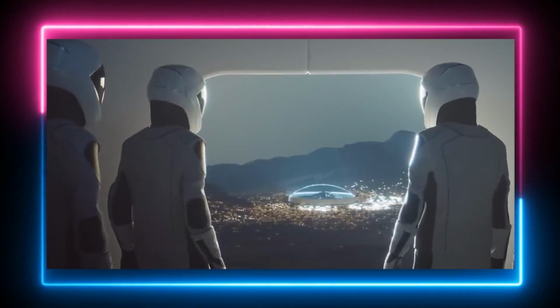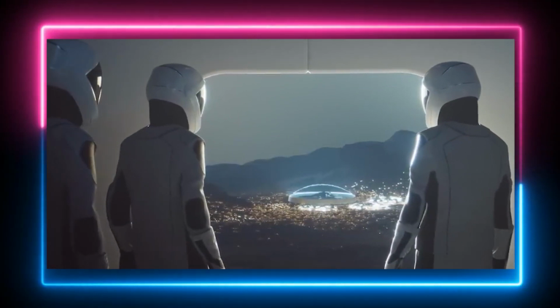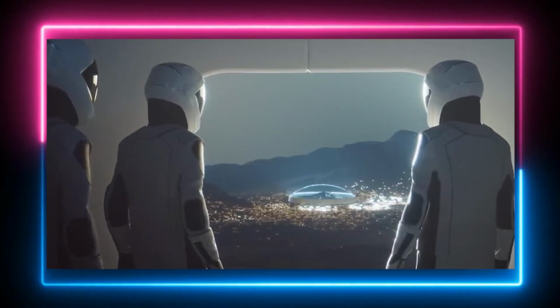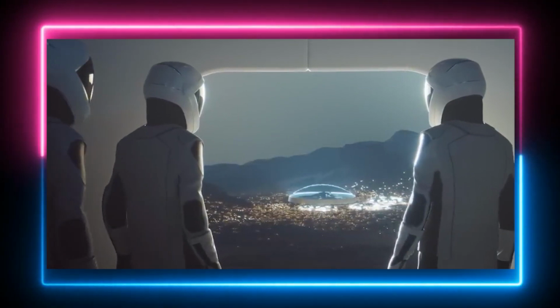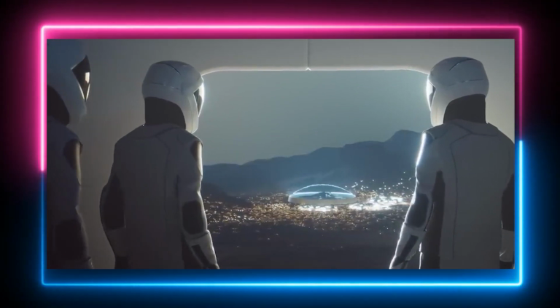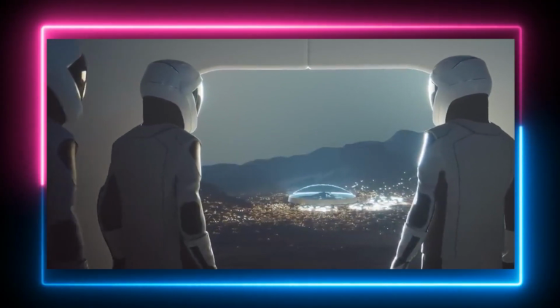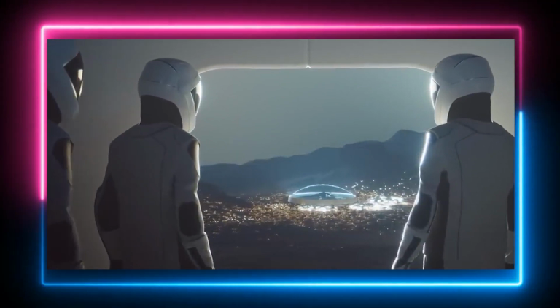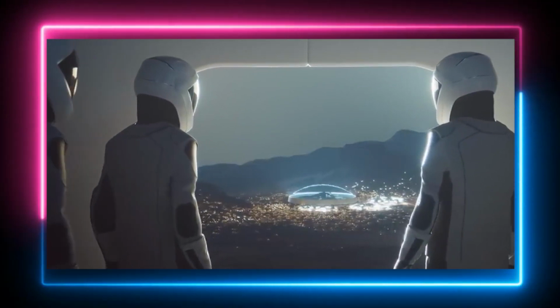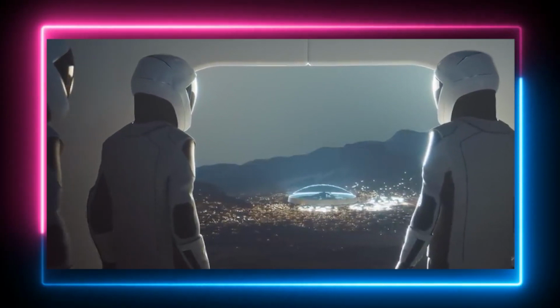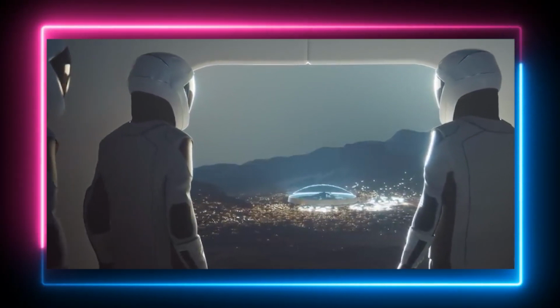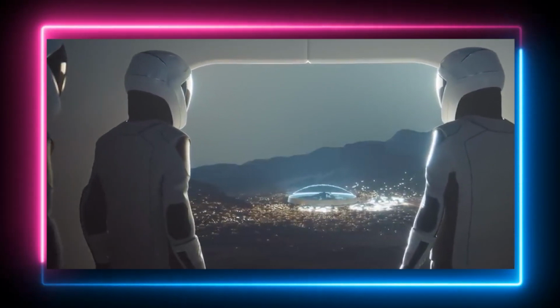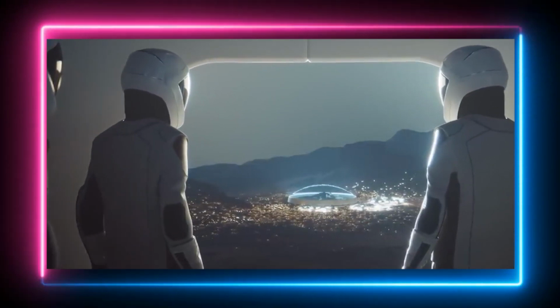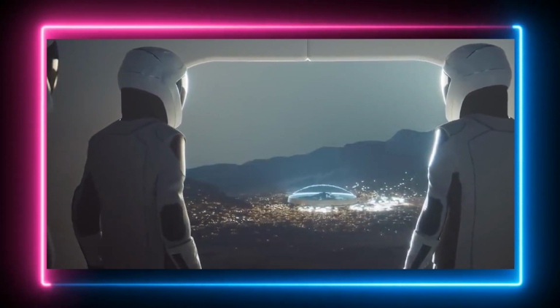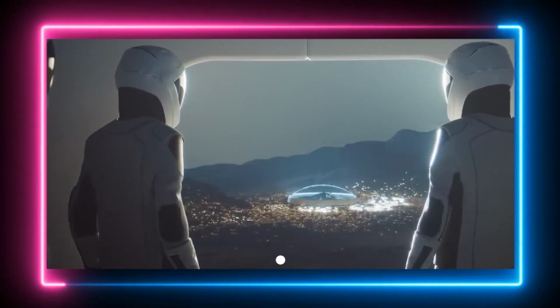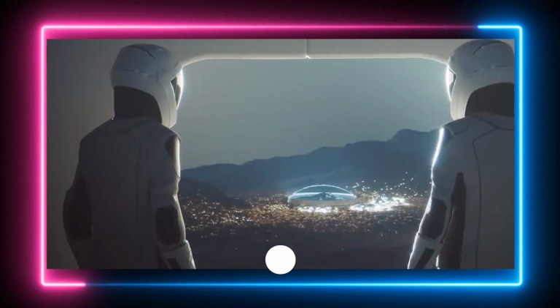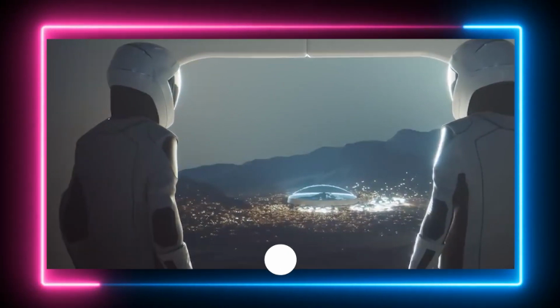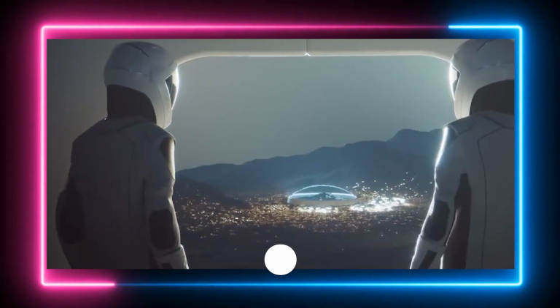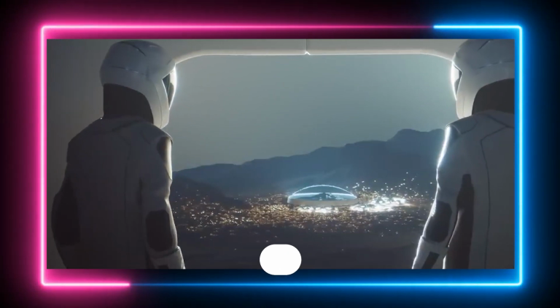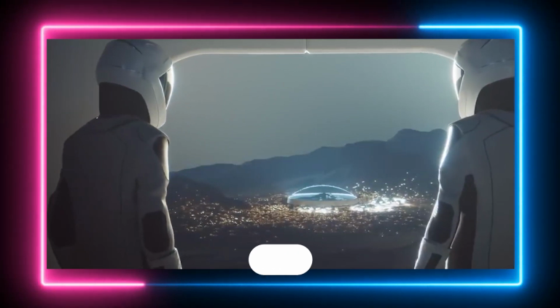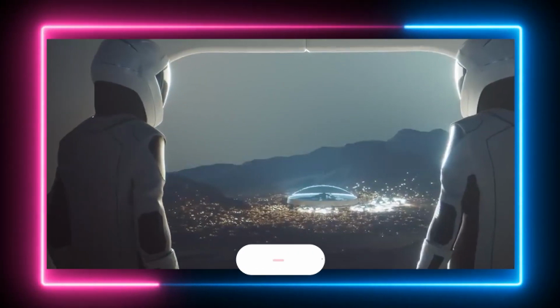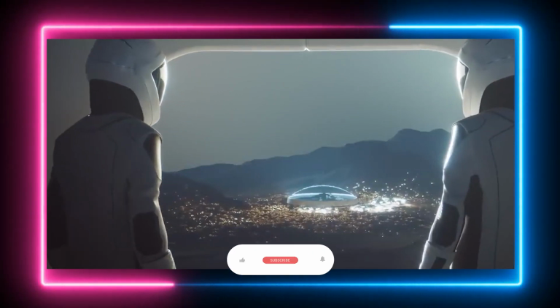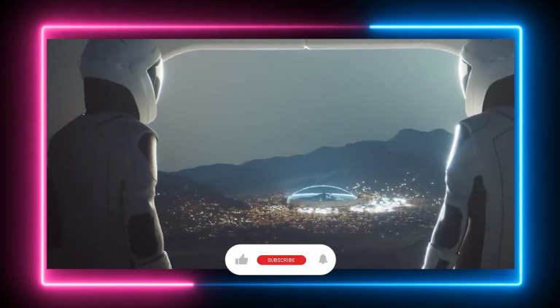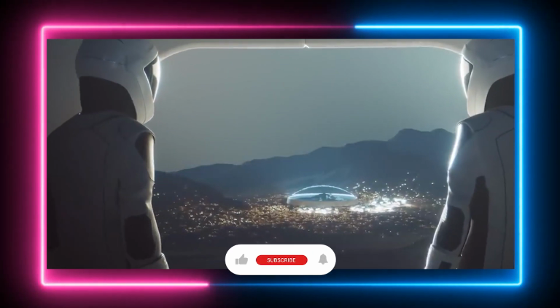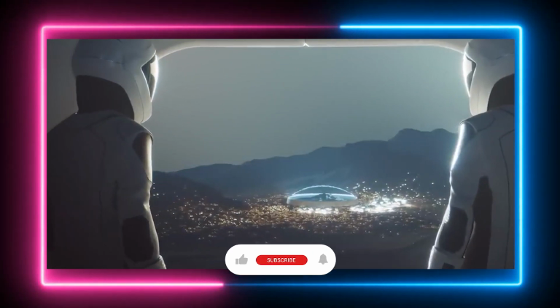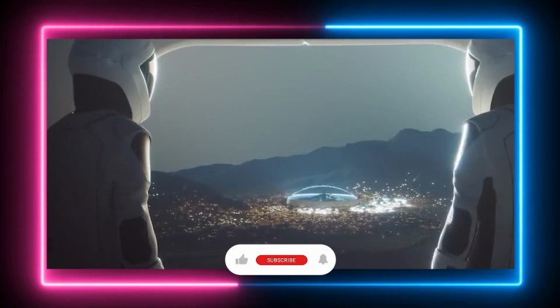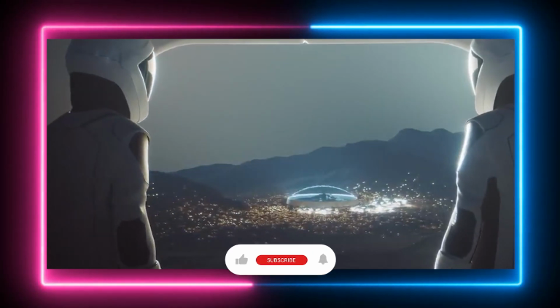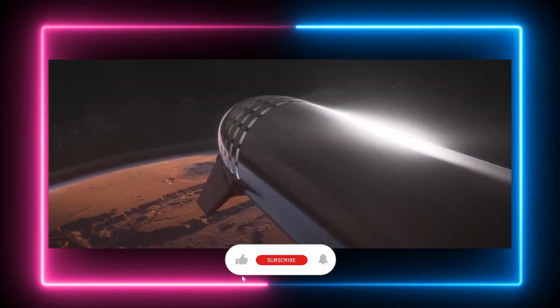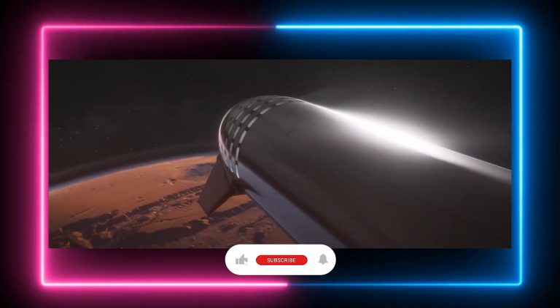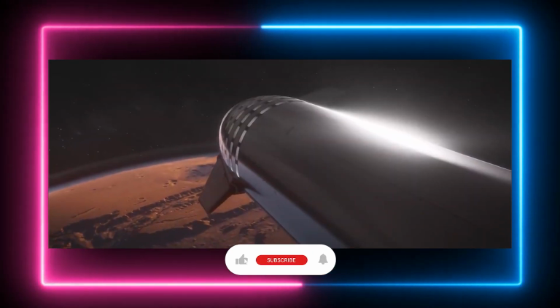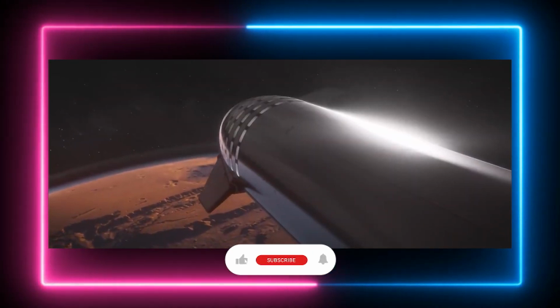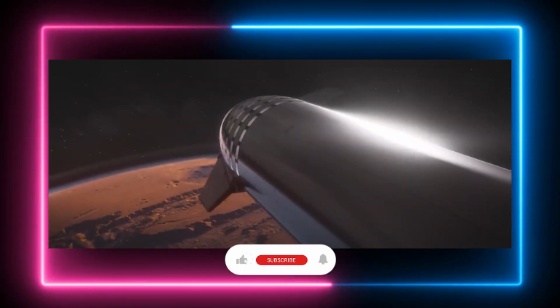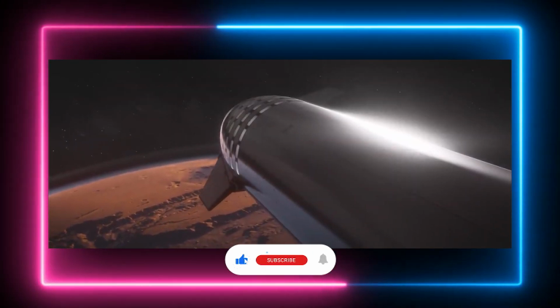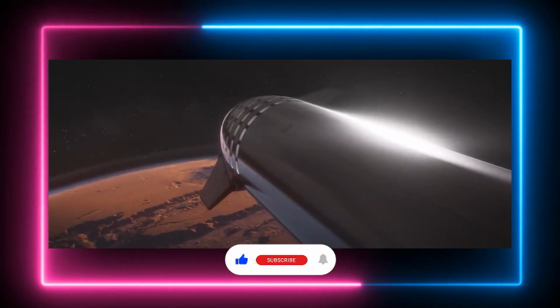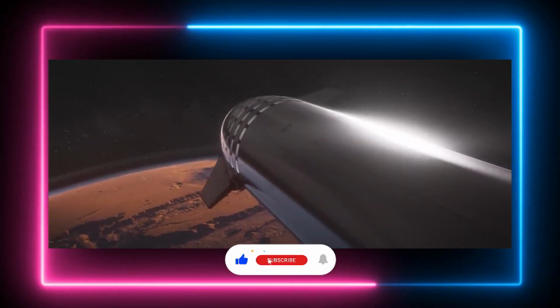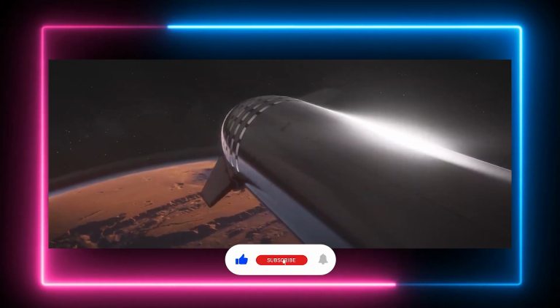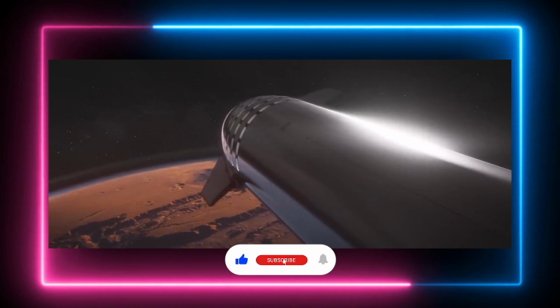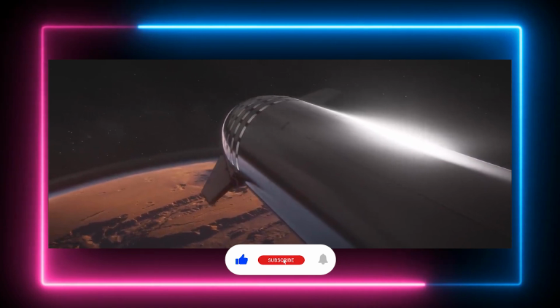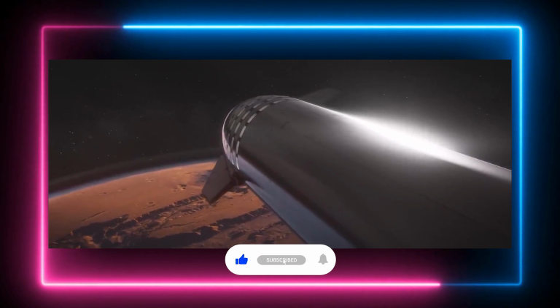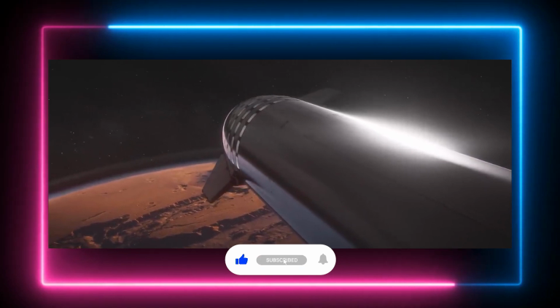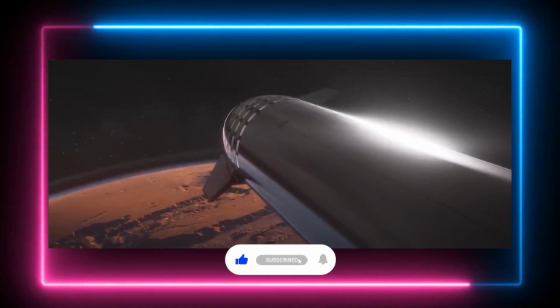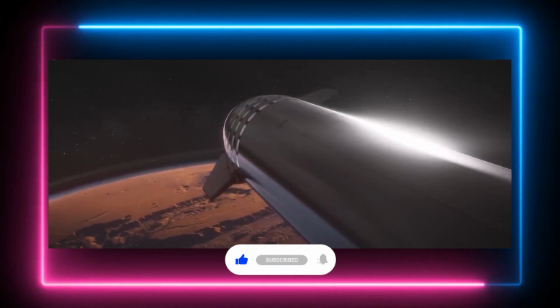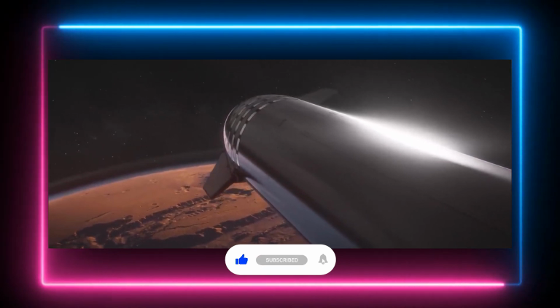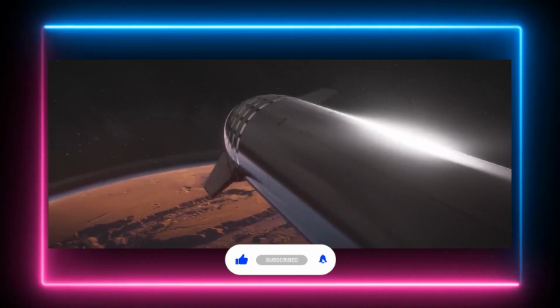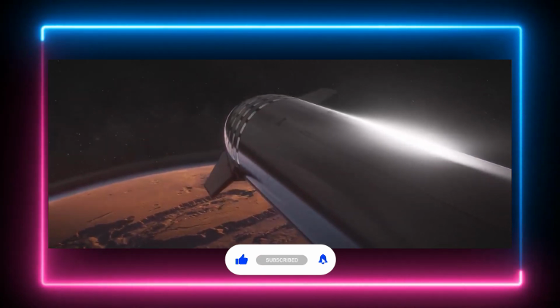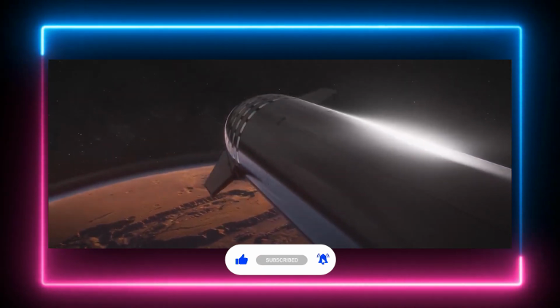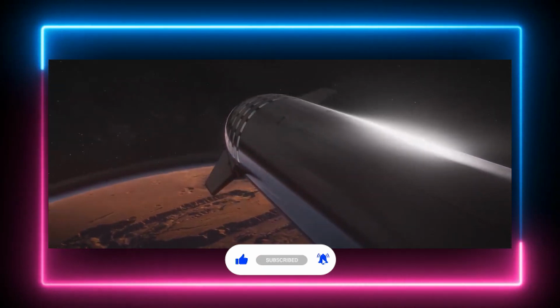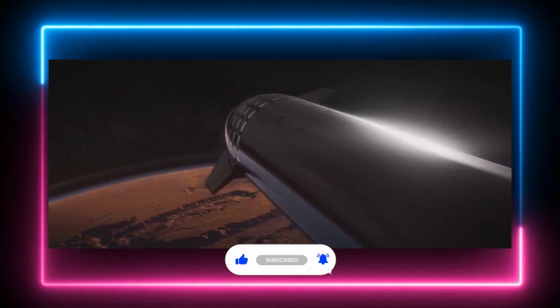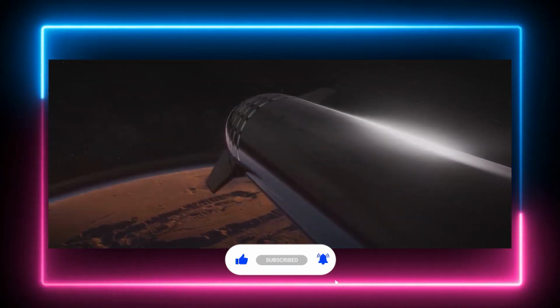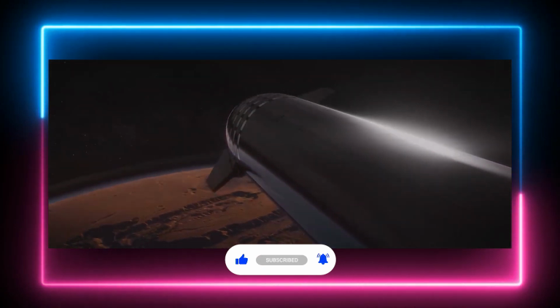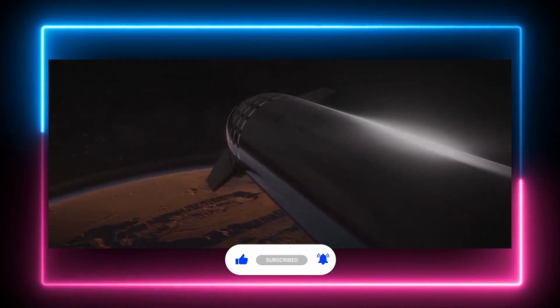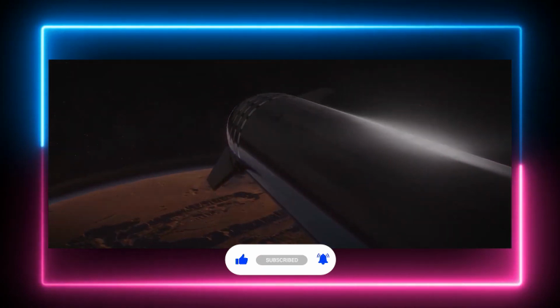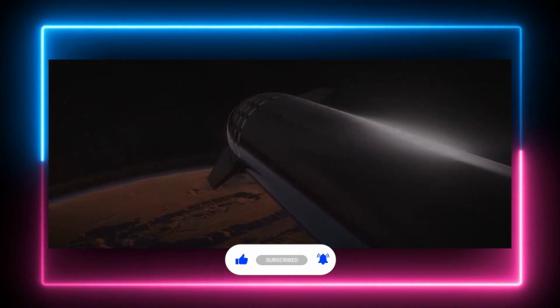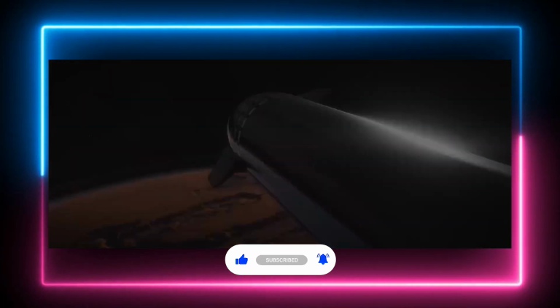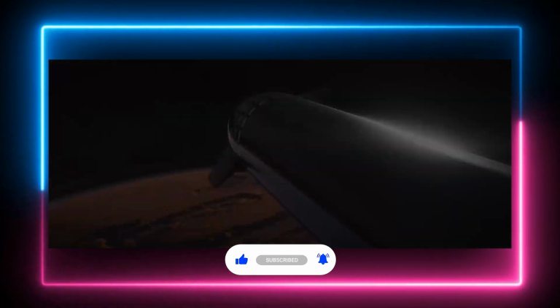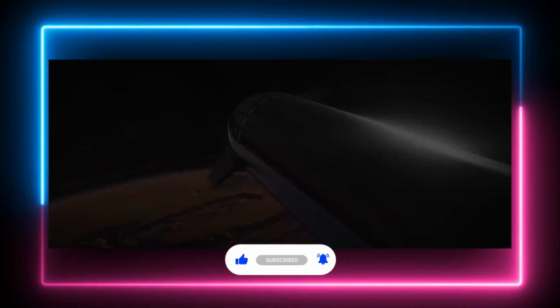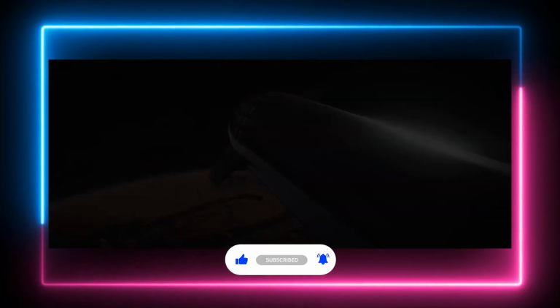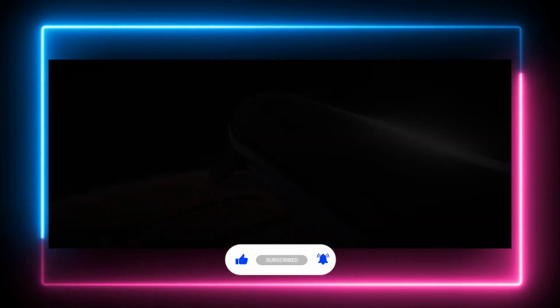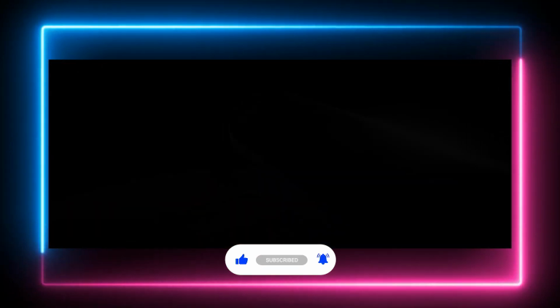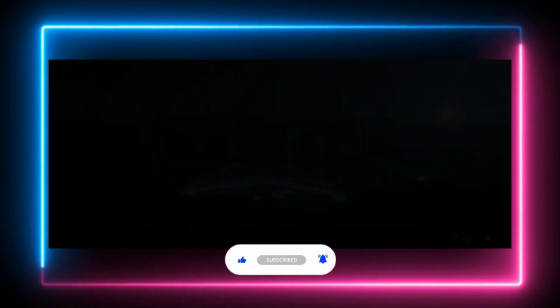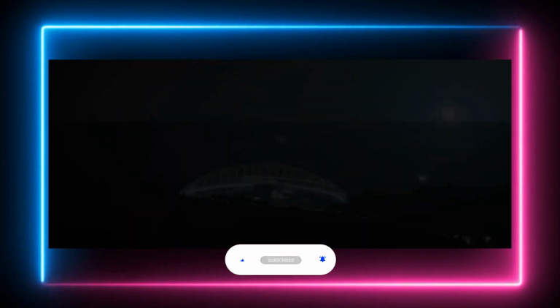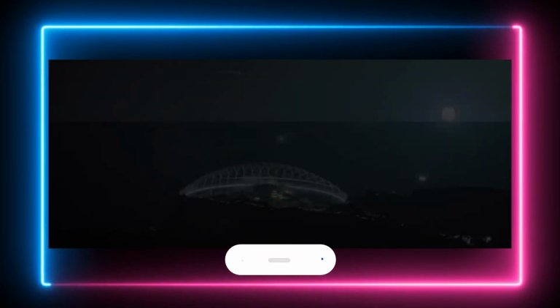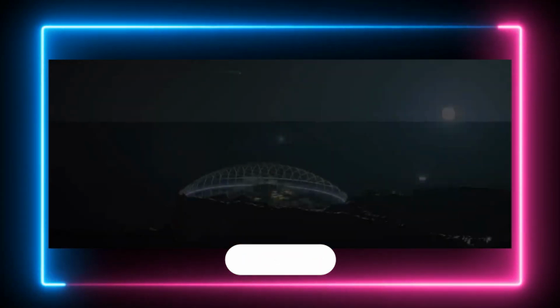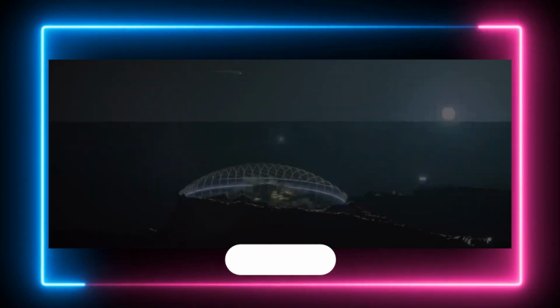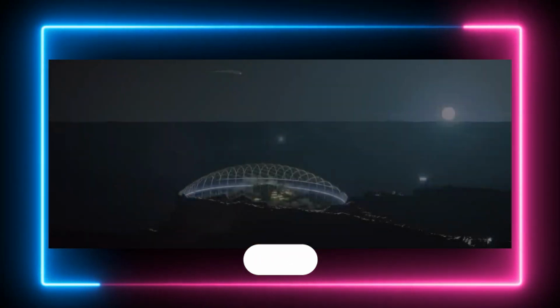Let us know what you think about this journey to Mars. Don't forget to like and subscribe, and we will see you in the next video.